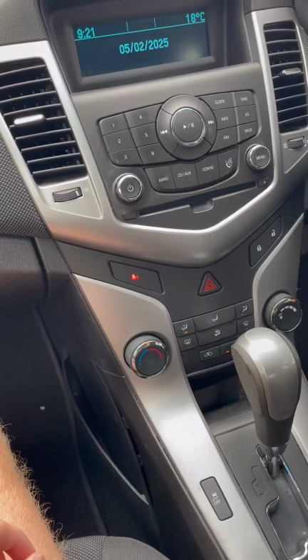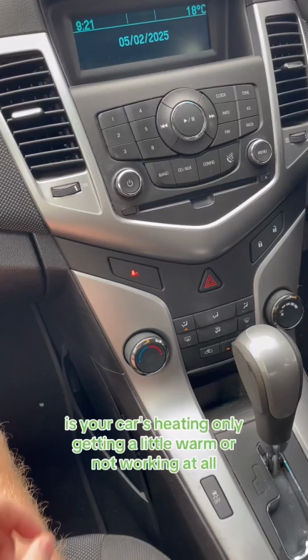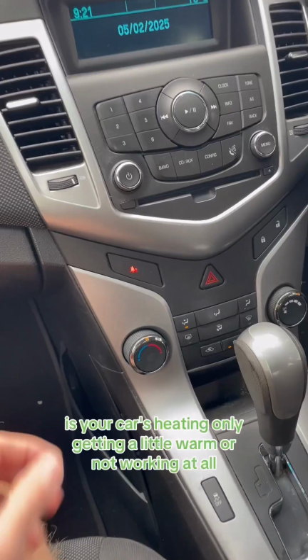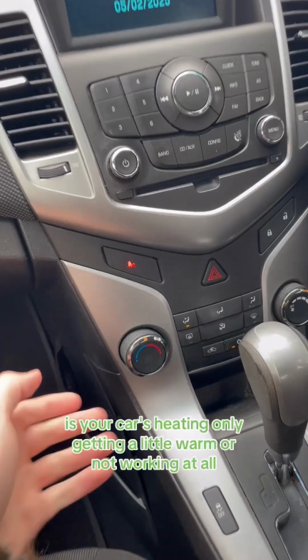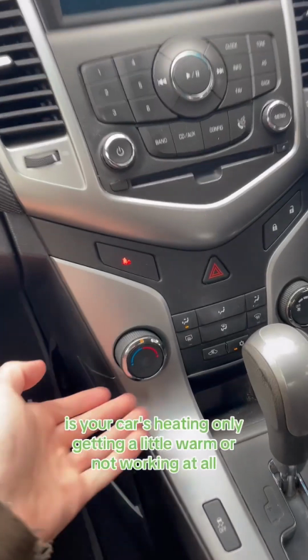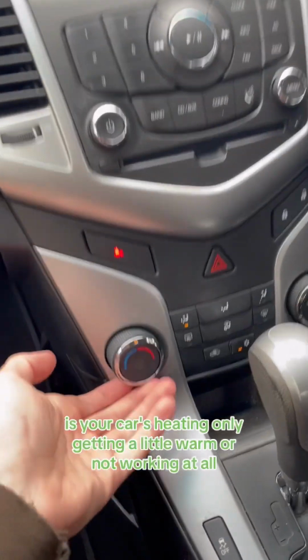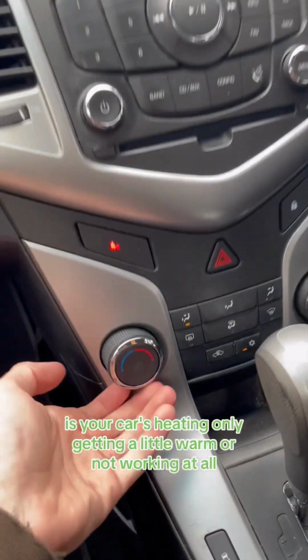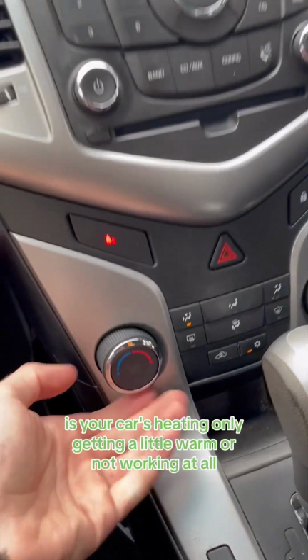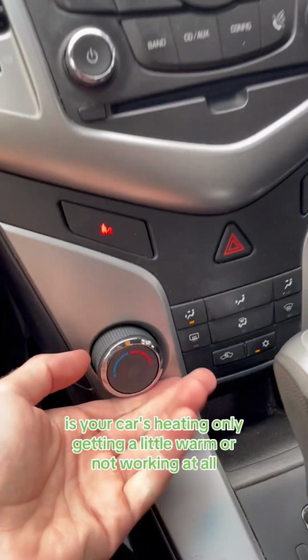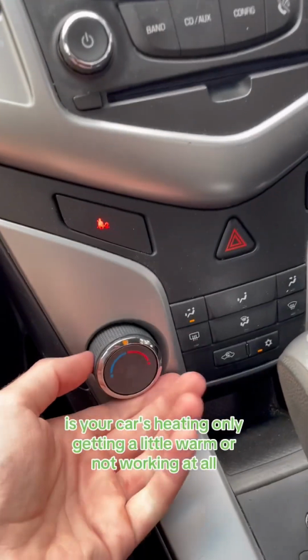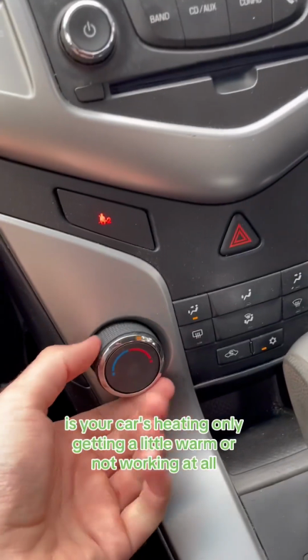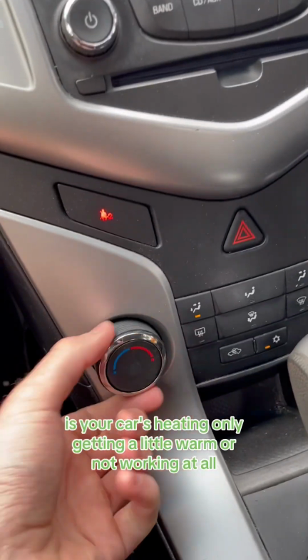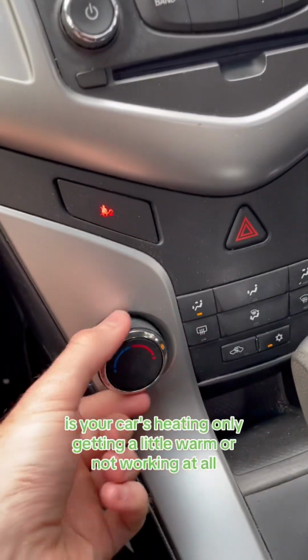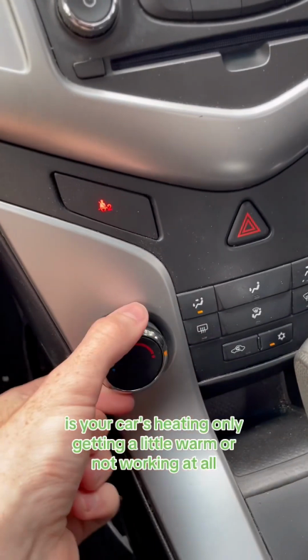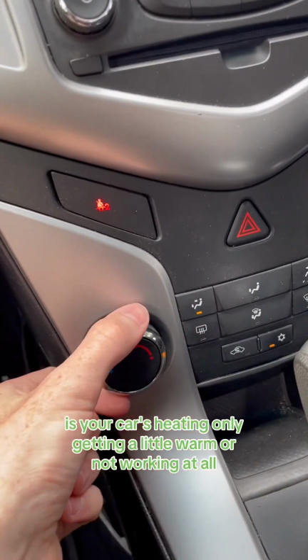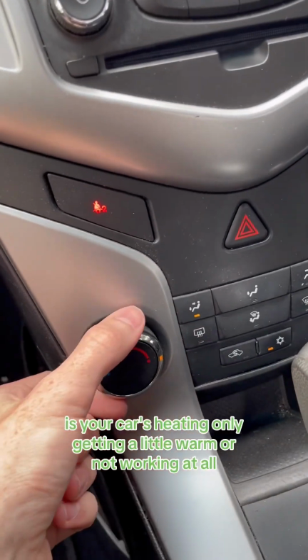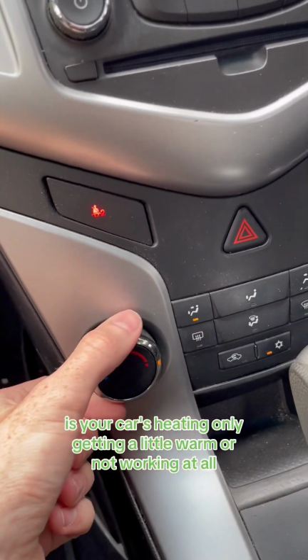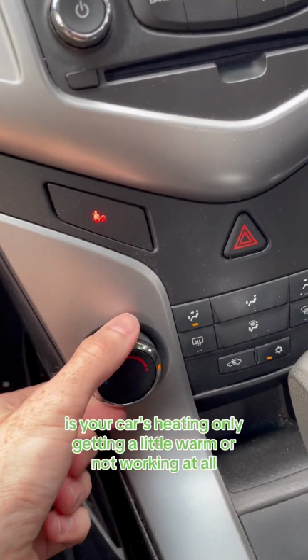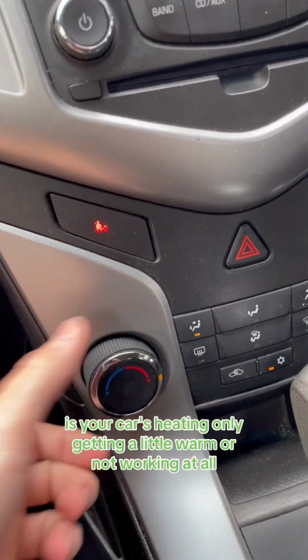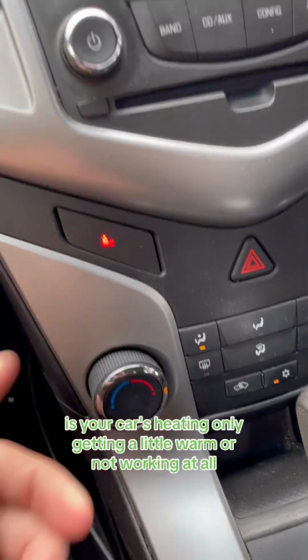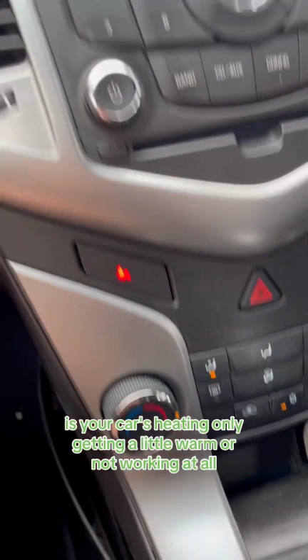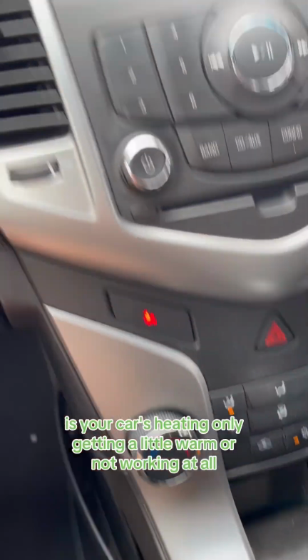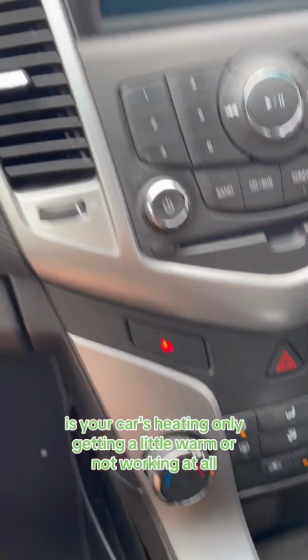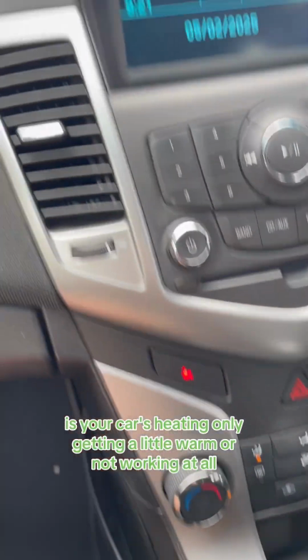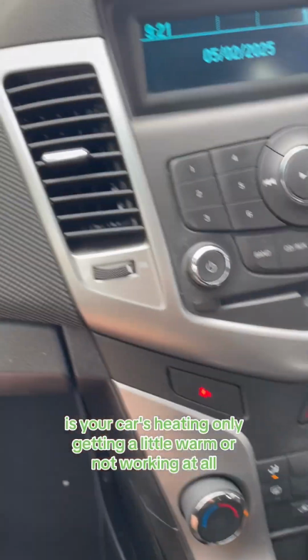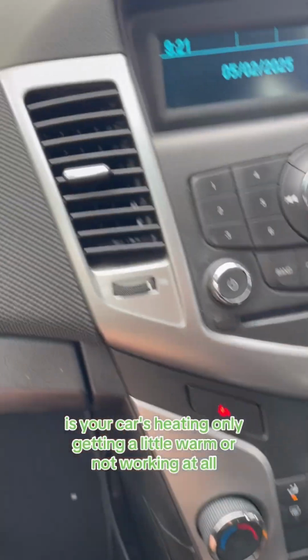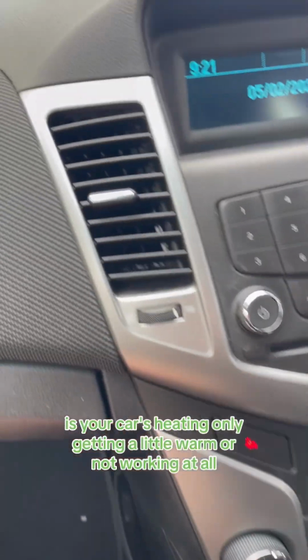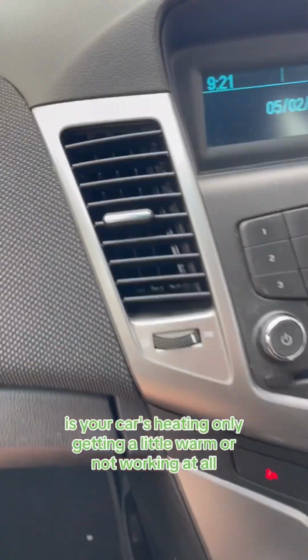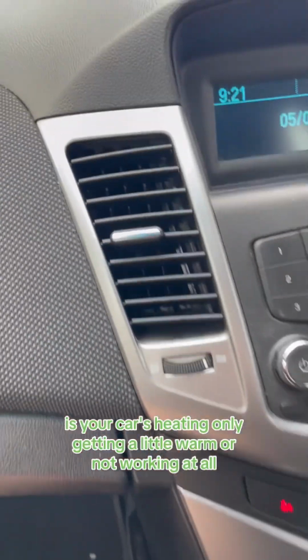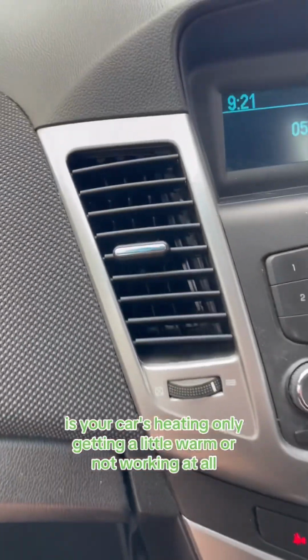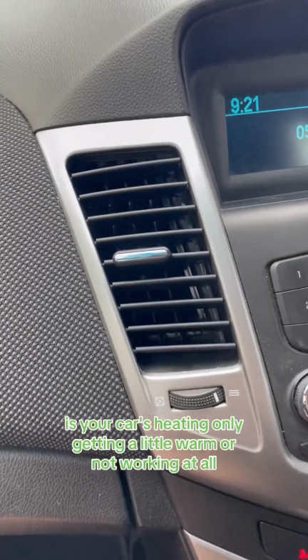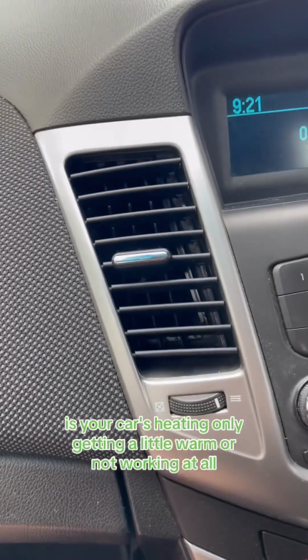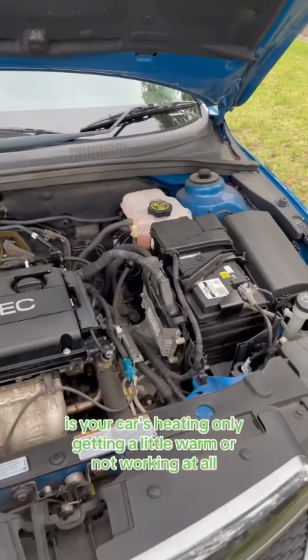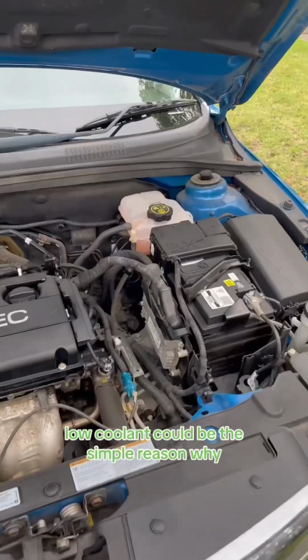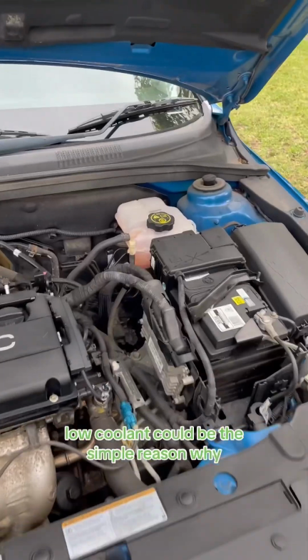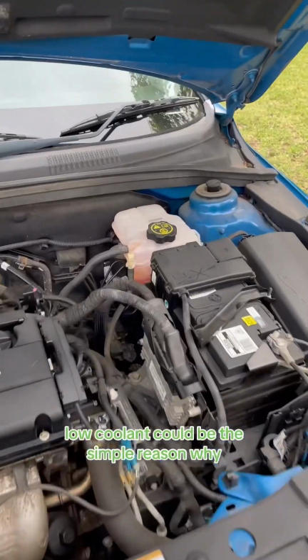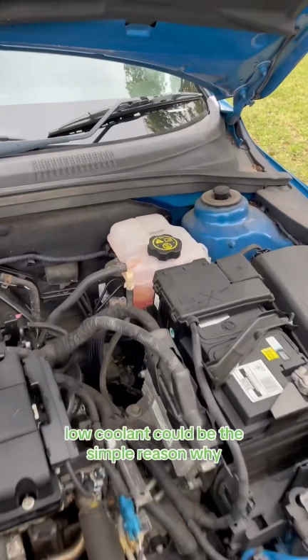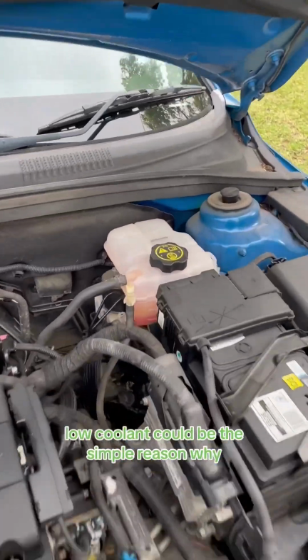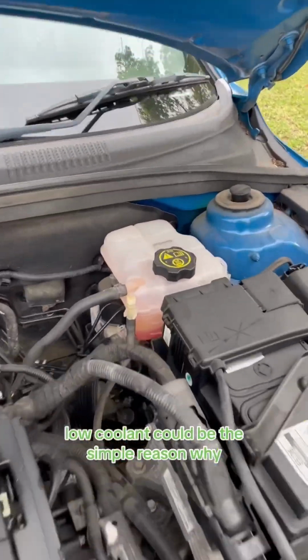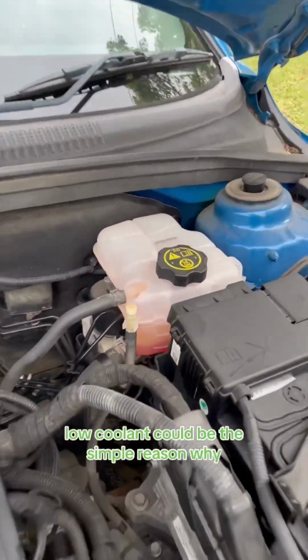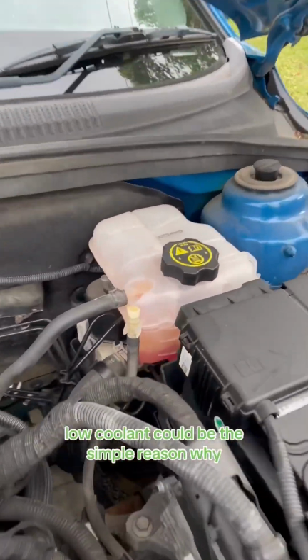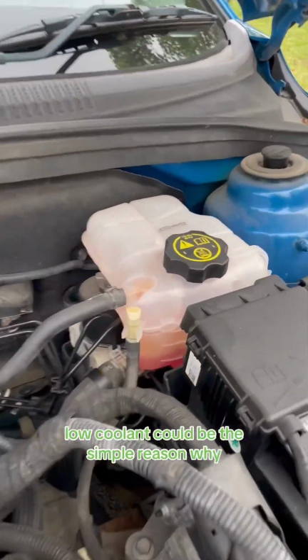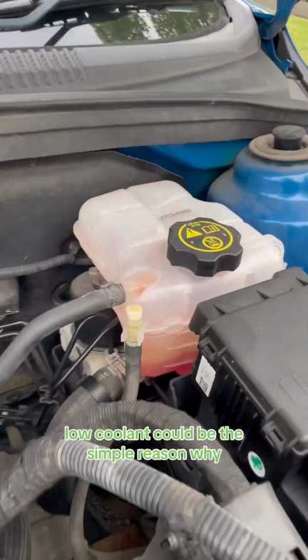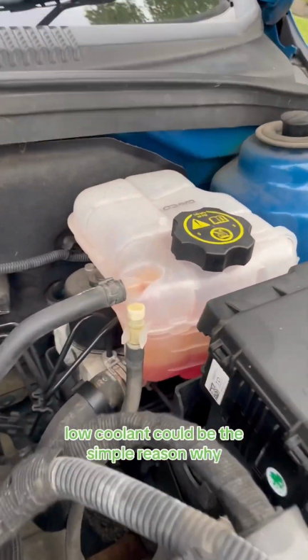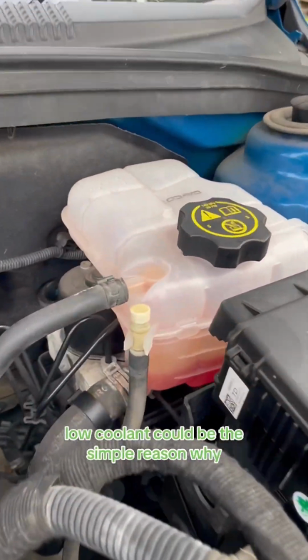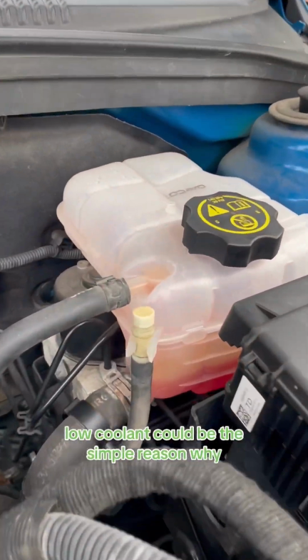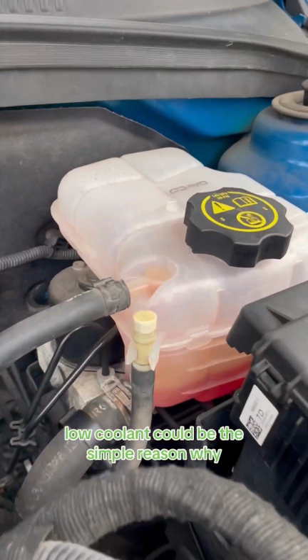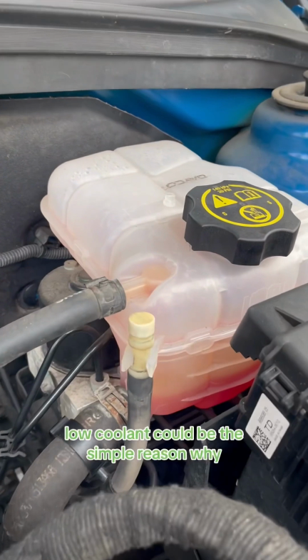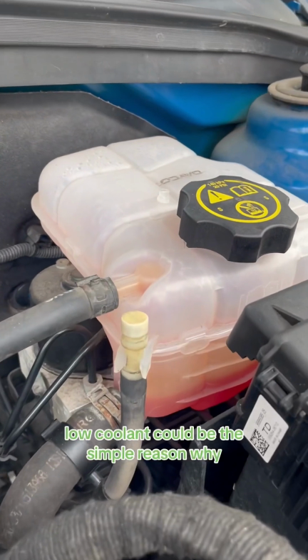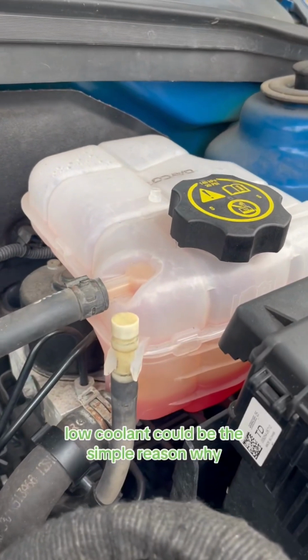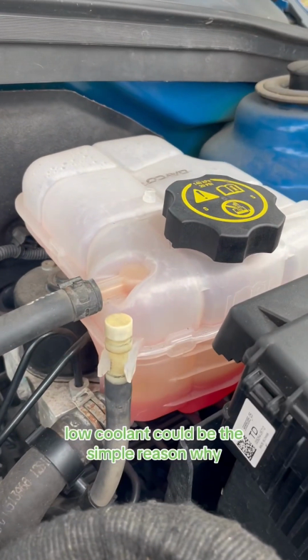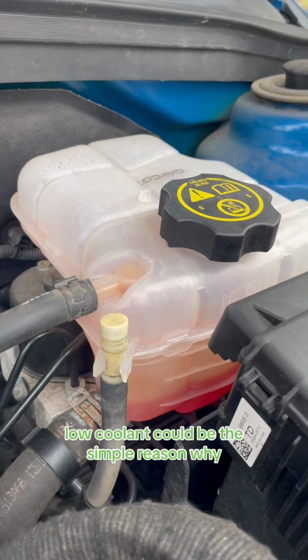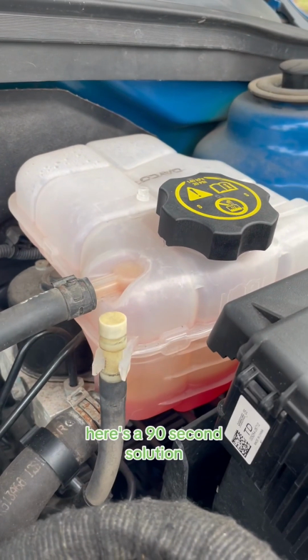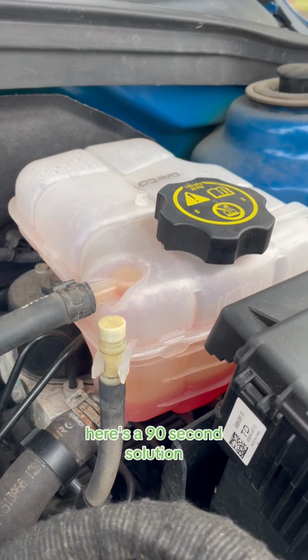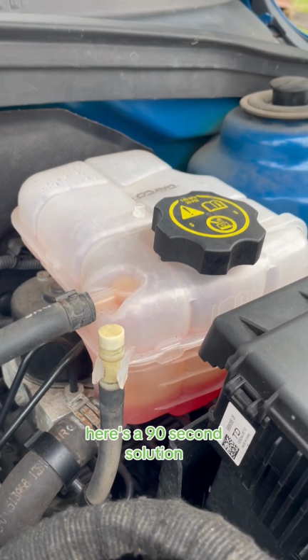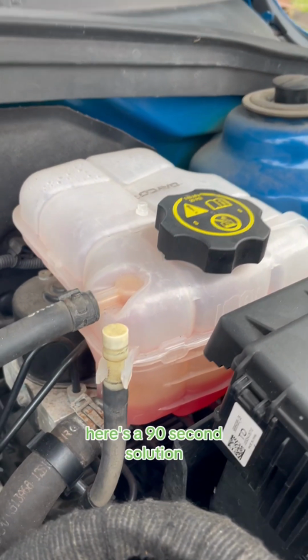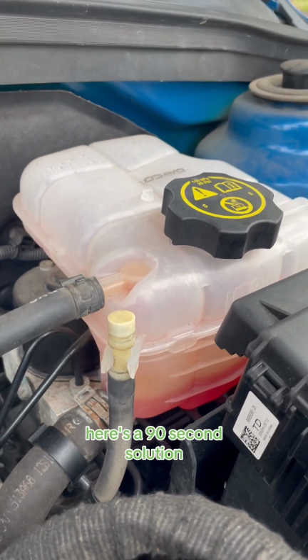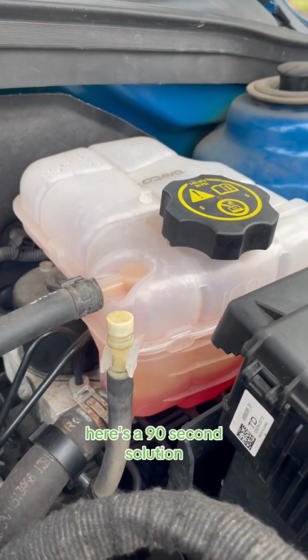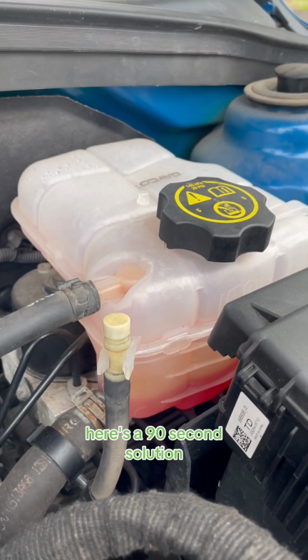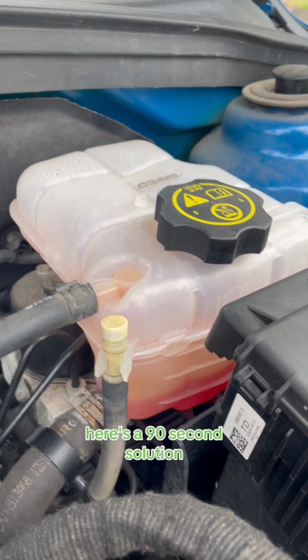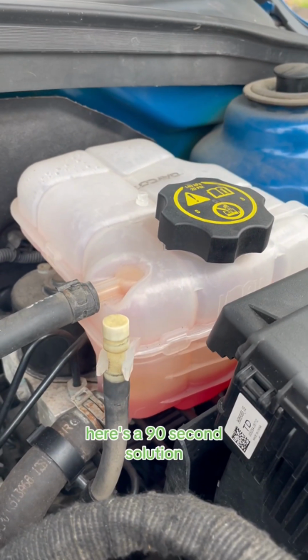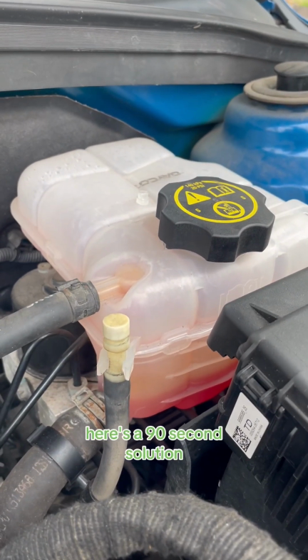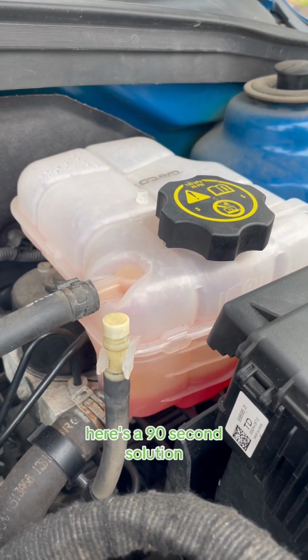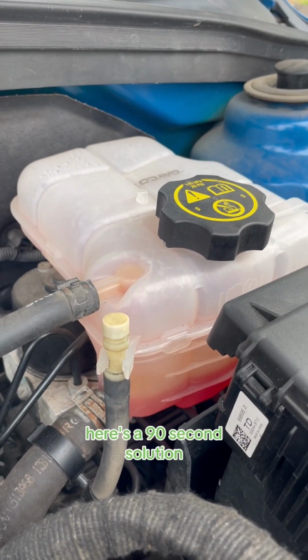Is your car's heating only getting a little warm or not working at all? Low coolant could be the simple reason why. Here's the 90 second solution.